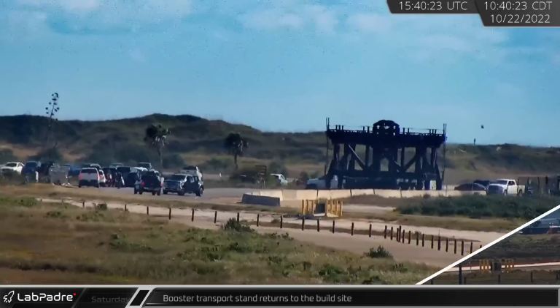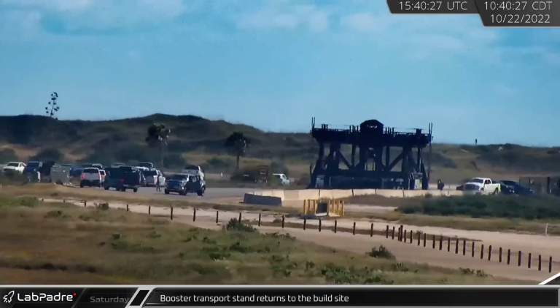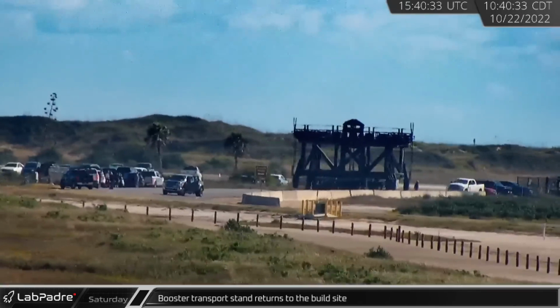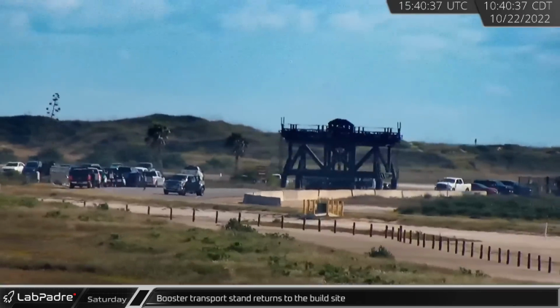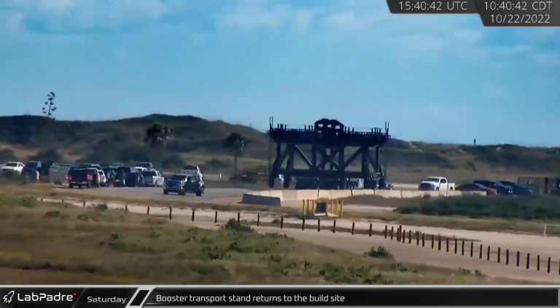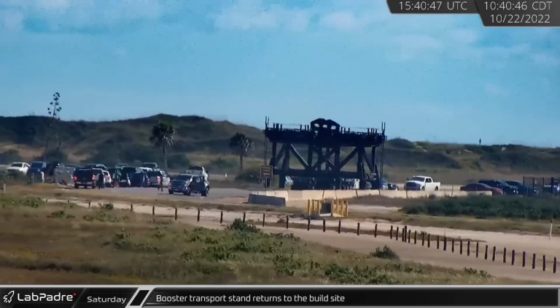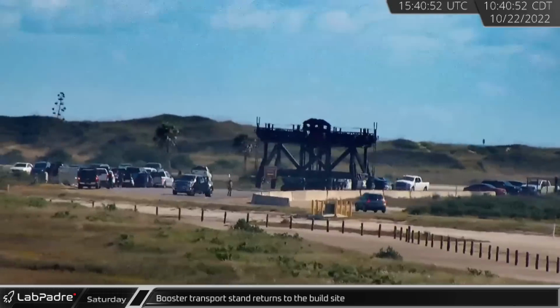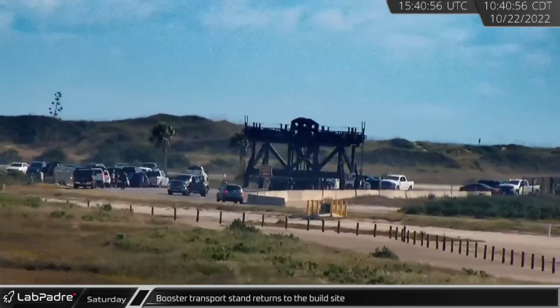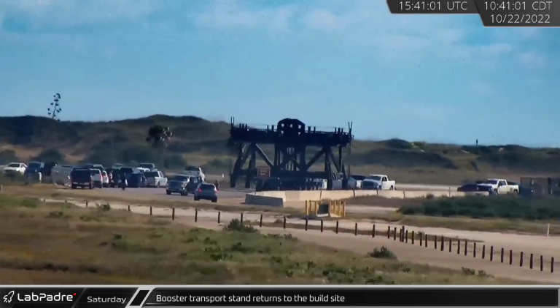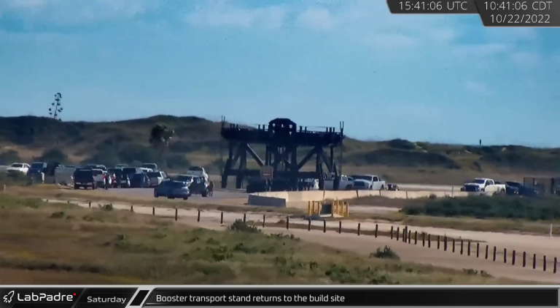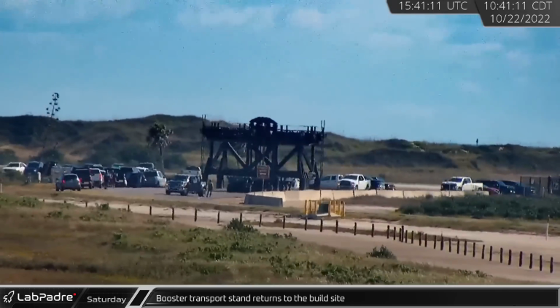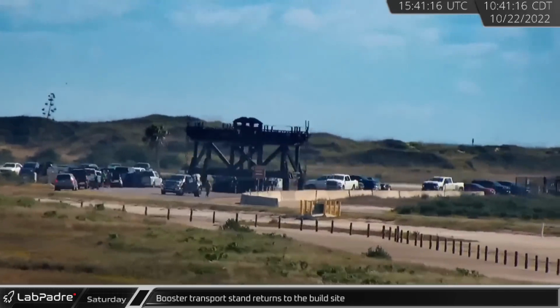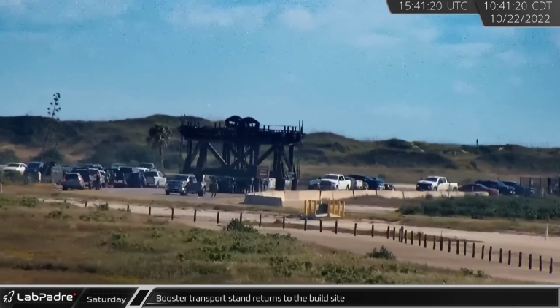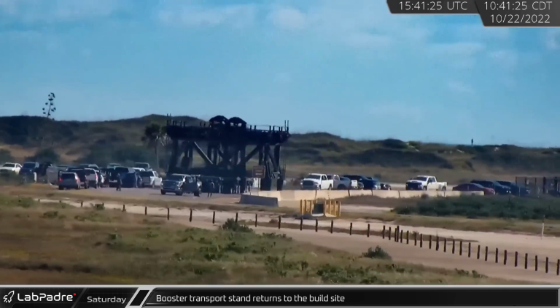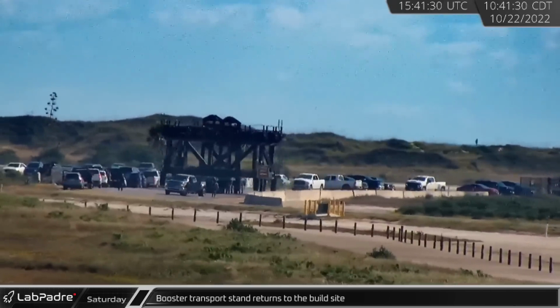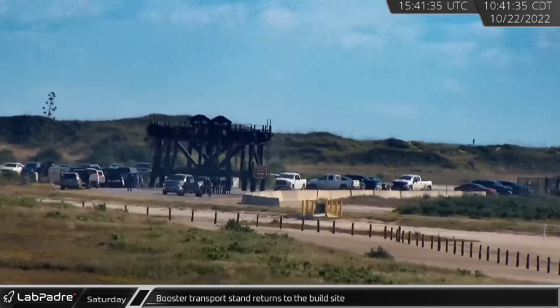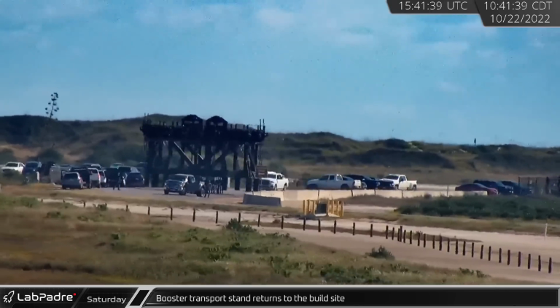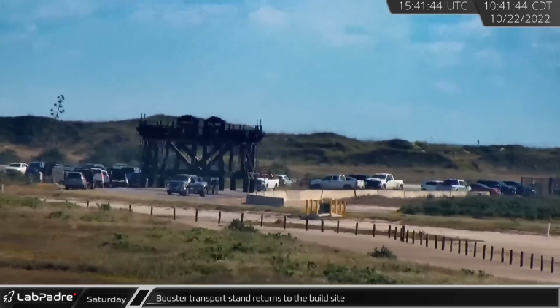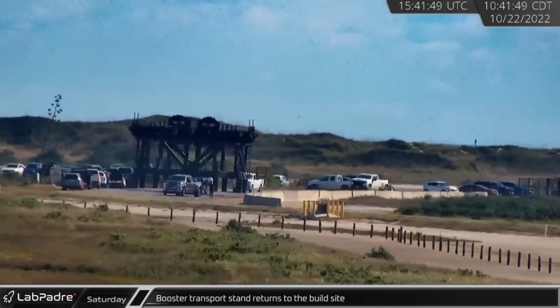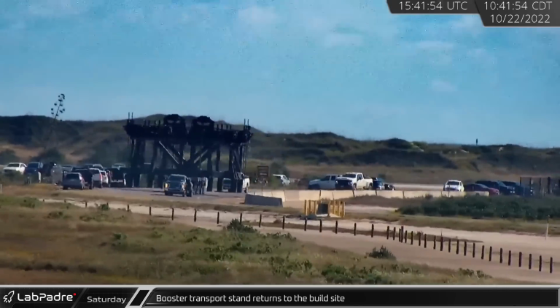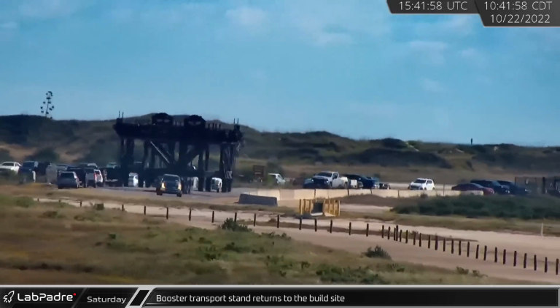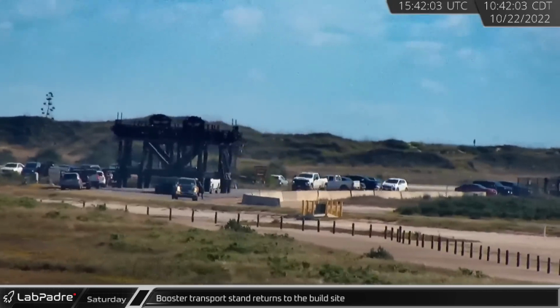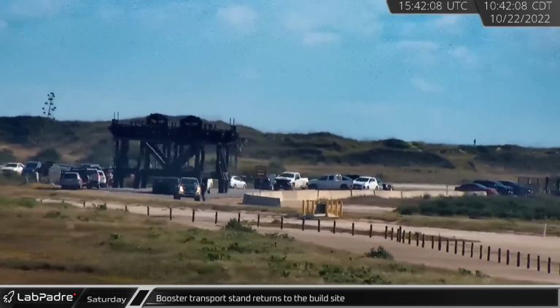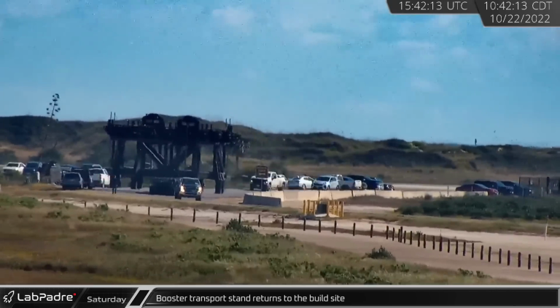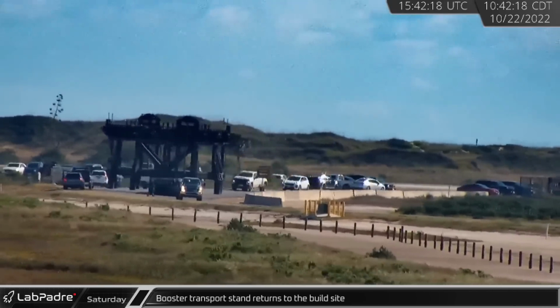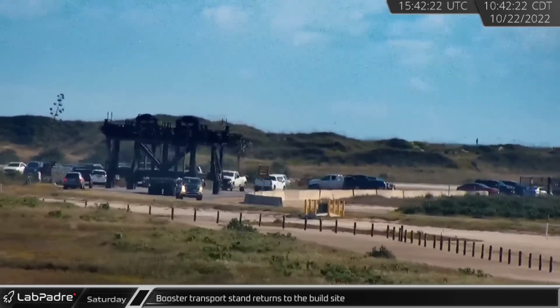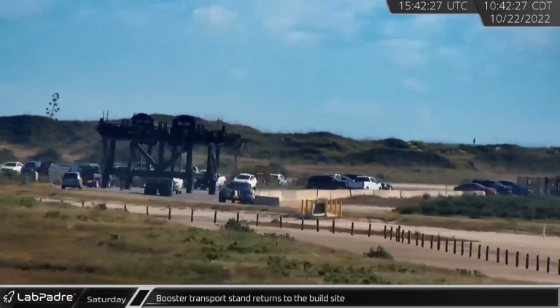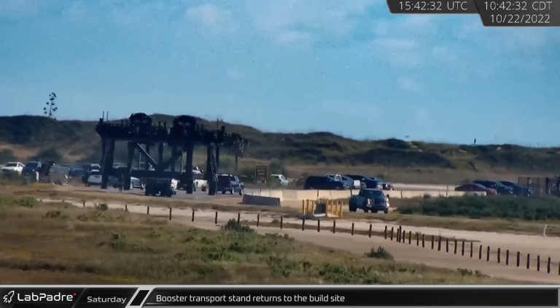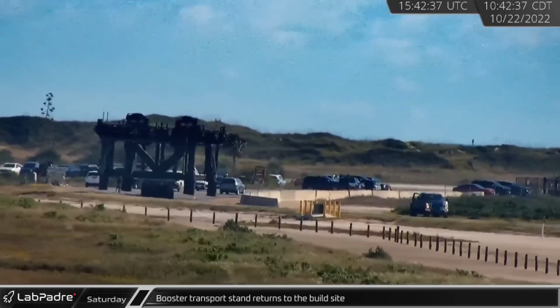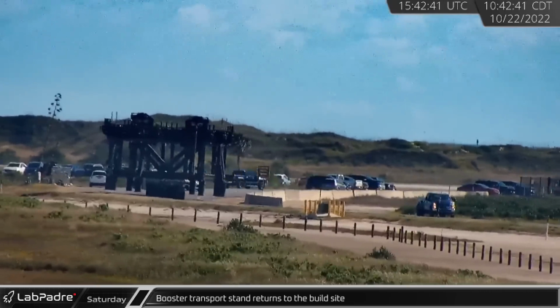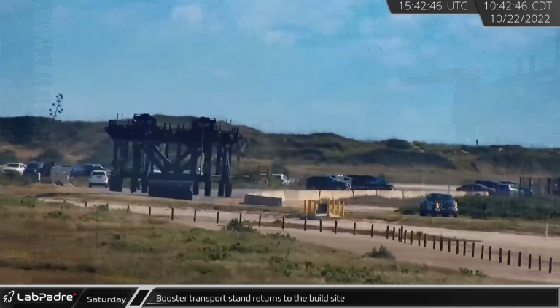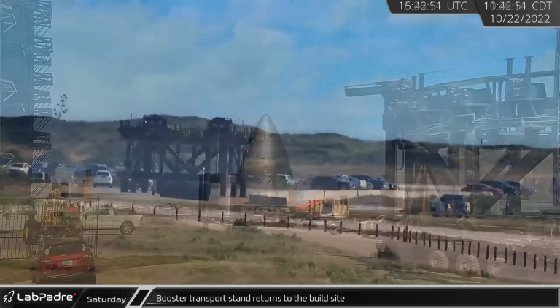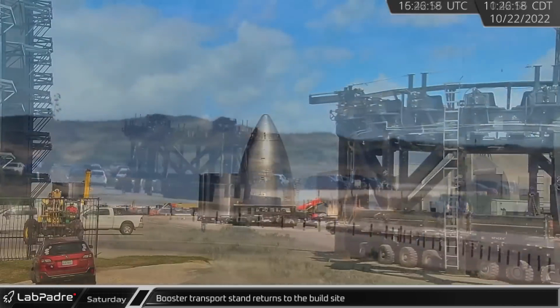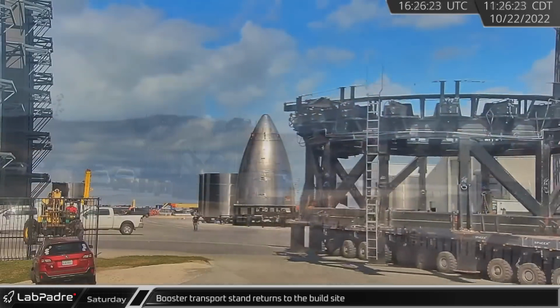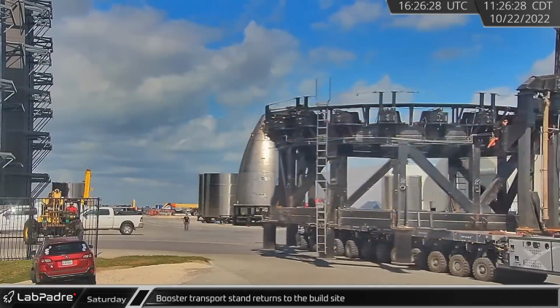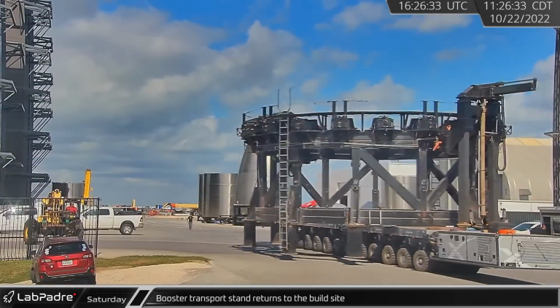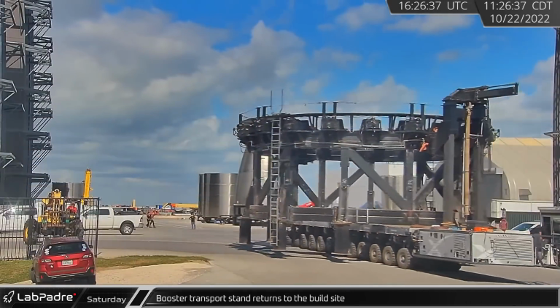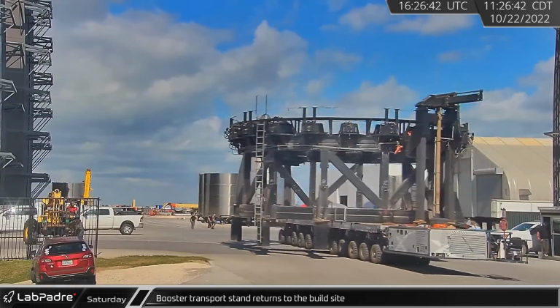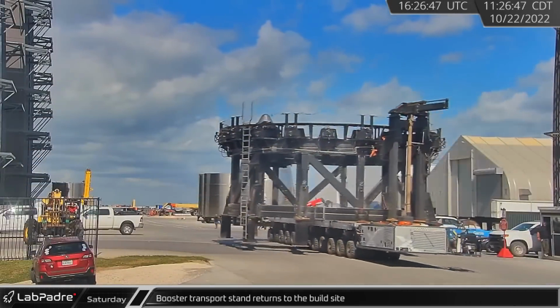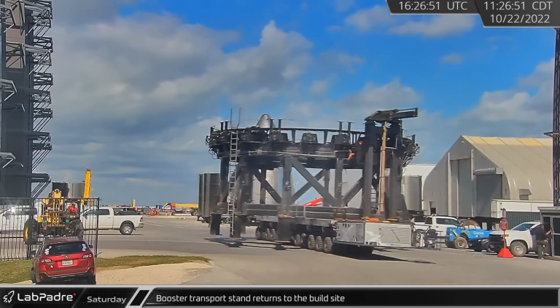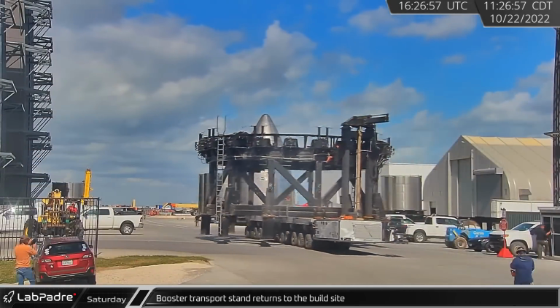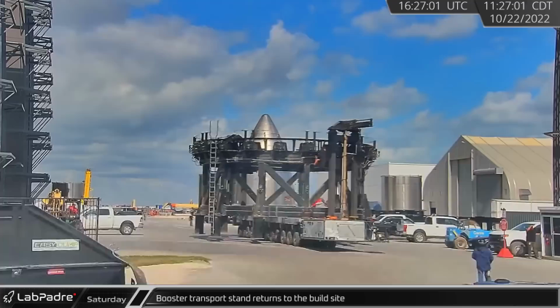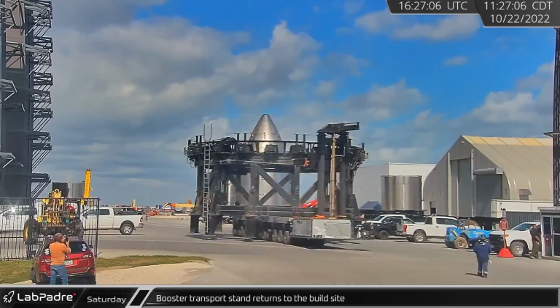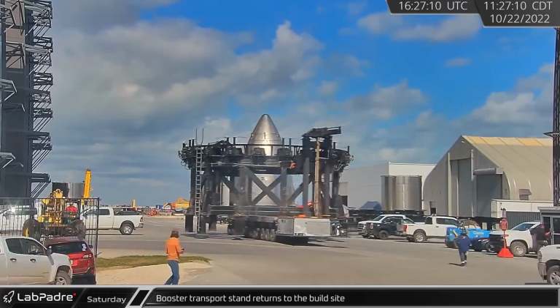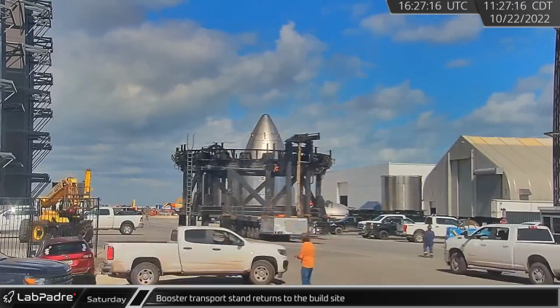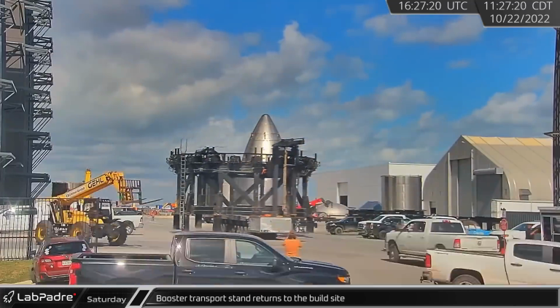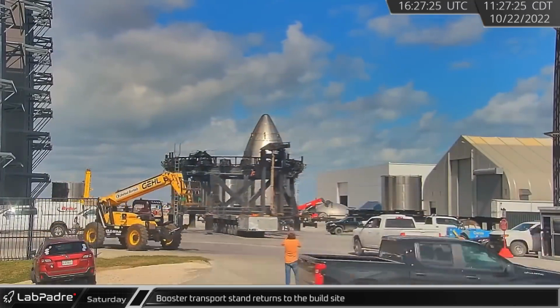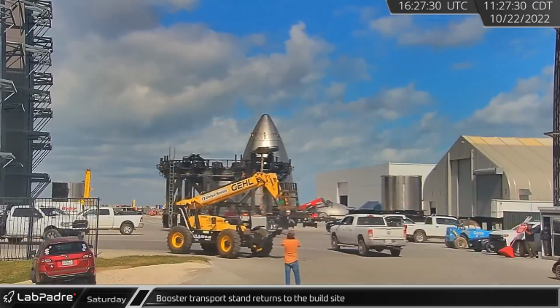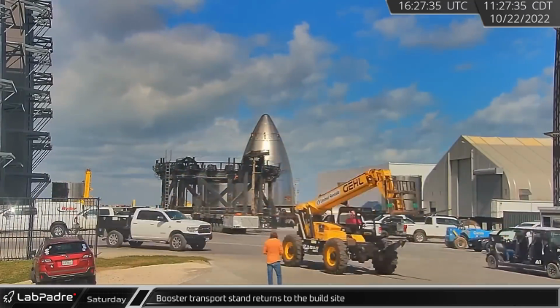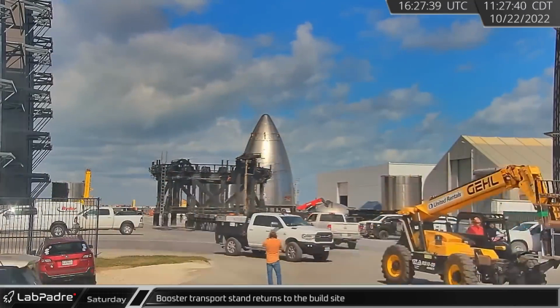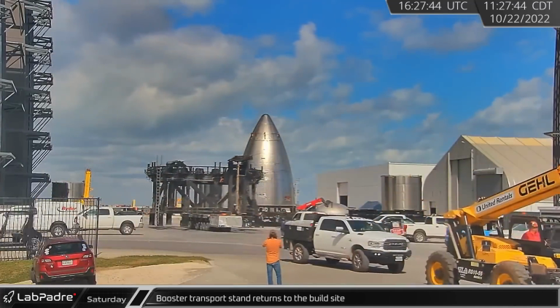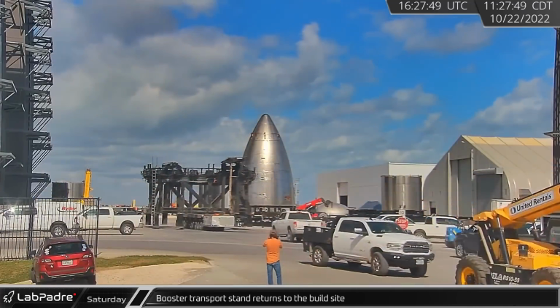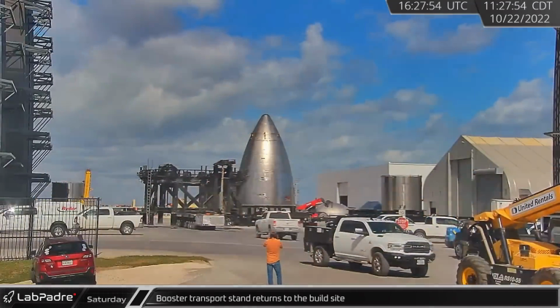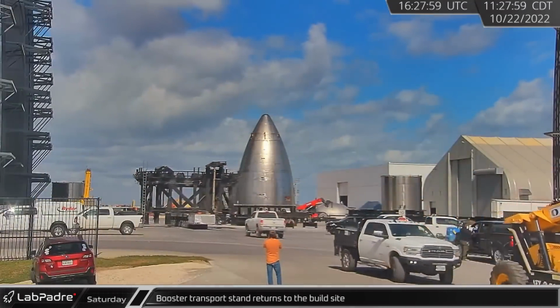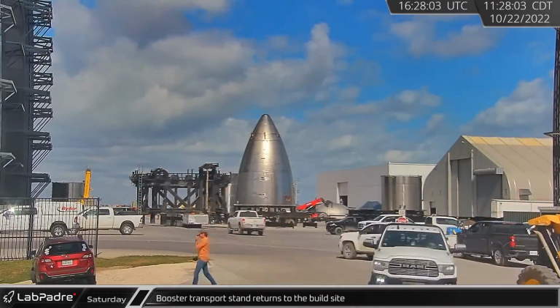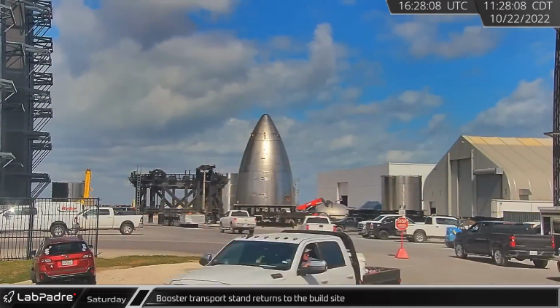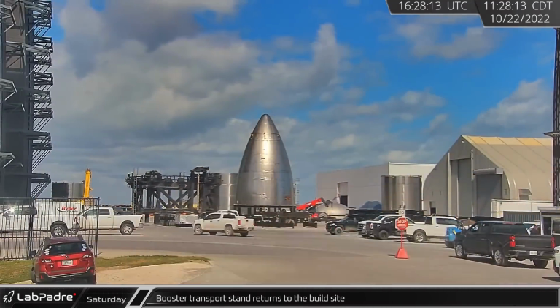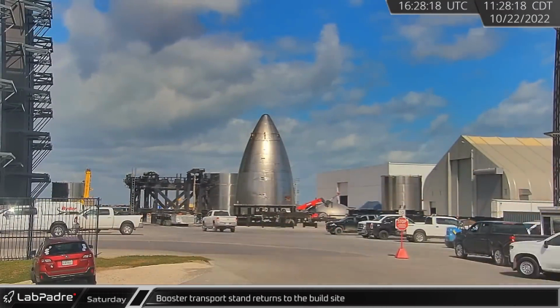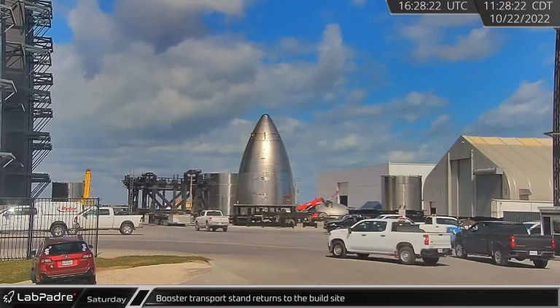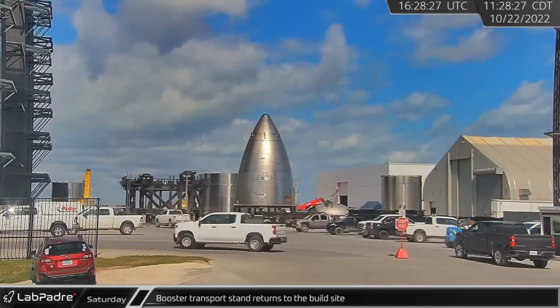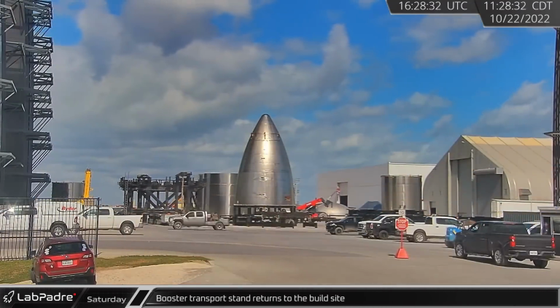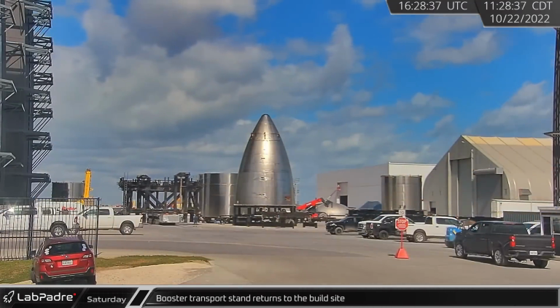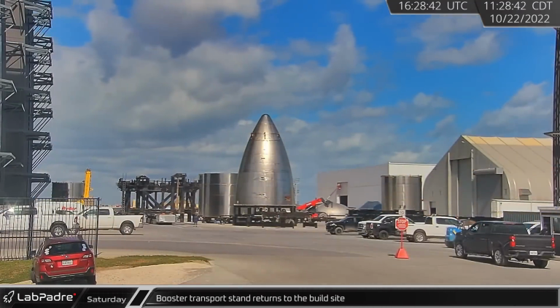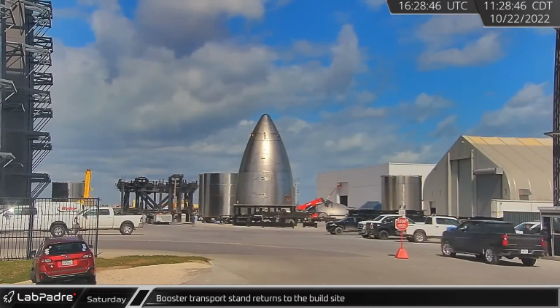With Booster 8 on standby and Booster 7 on the pad, a booster transport stand at the launch pad was brought back to the build site.